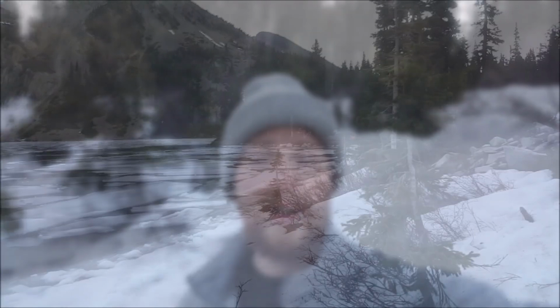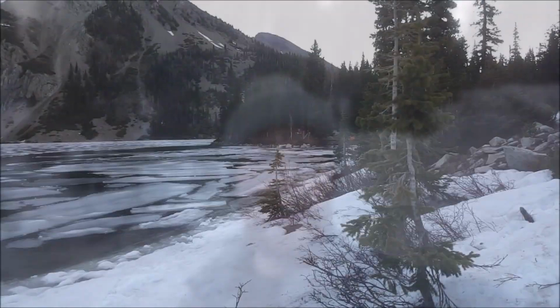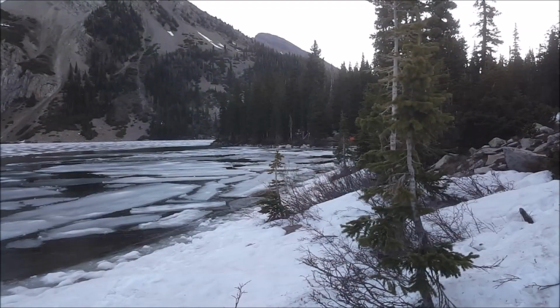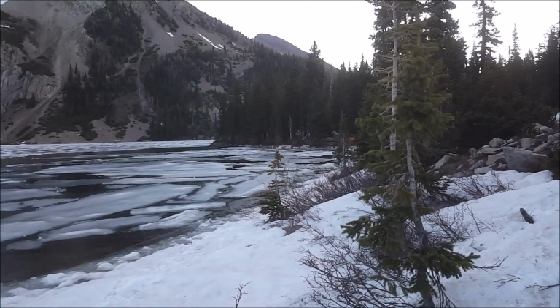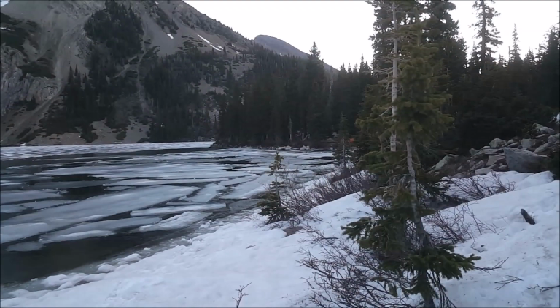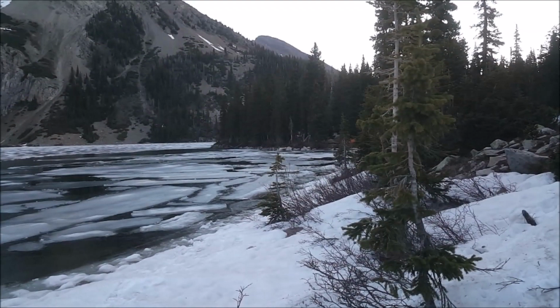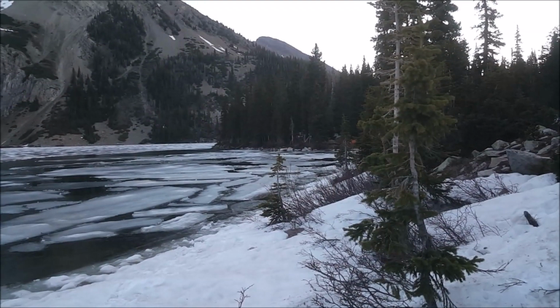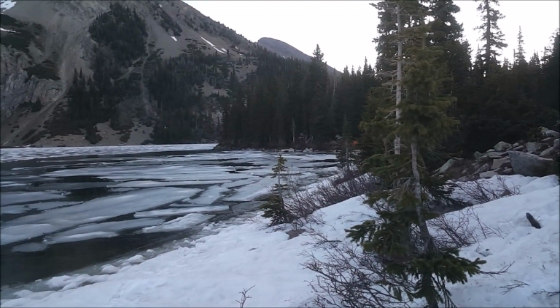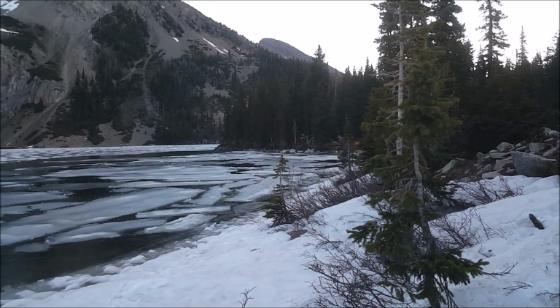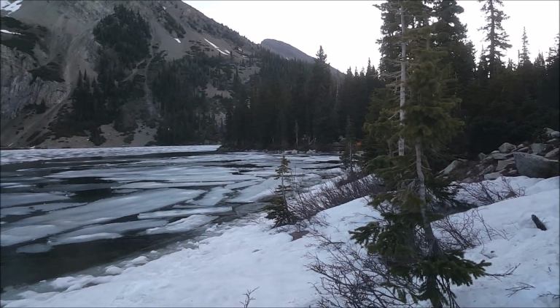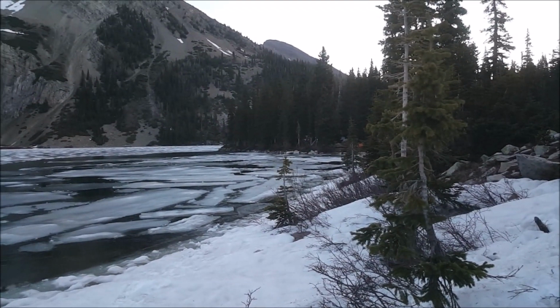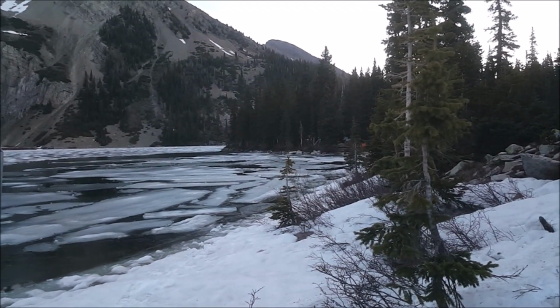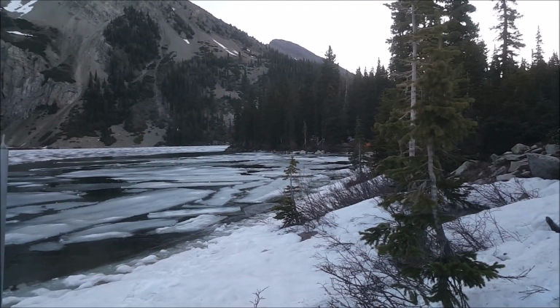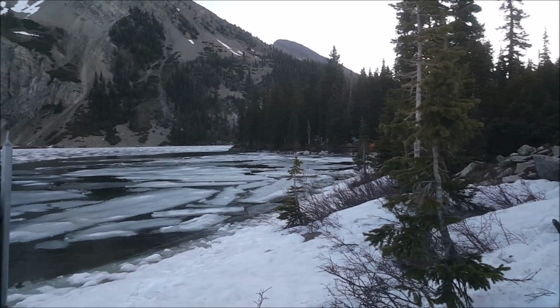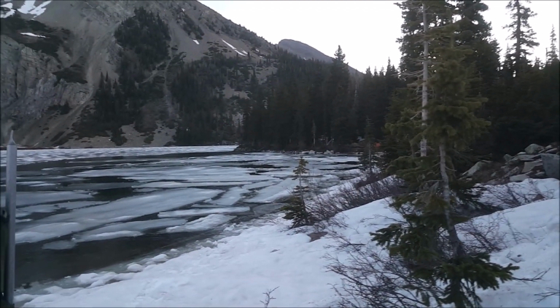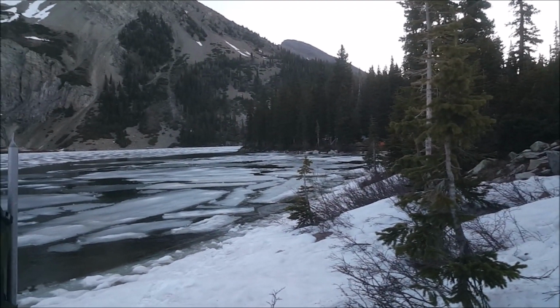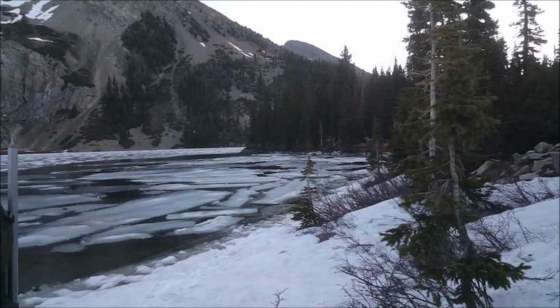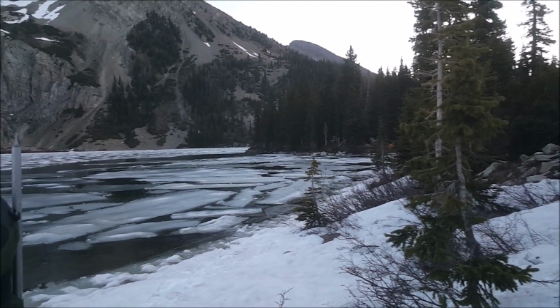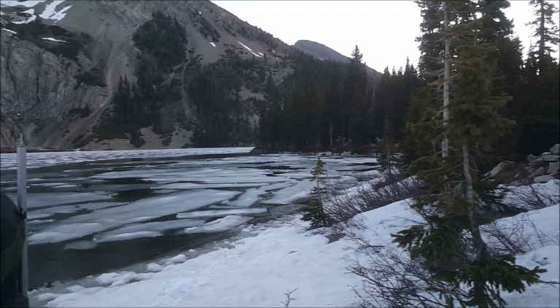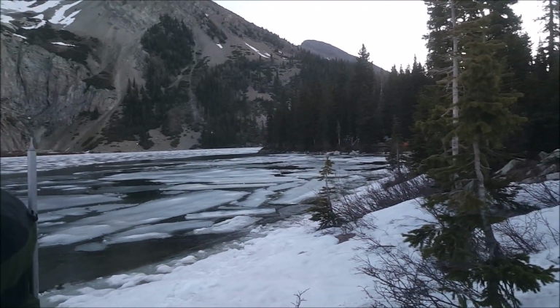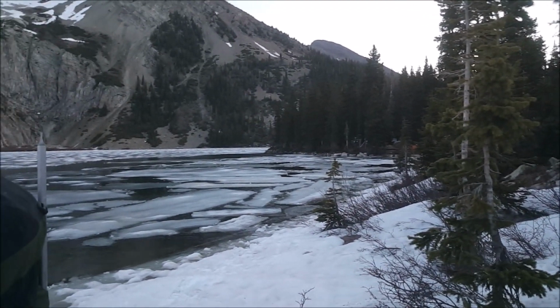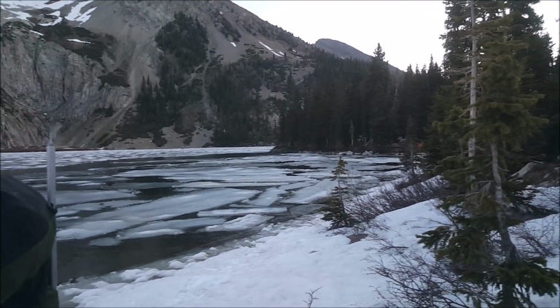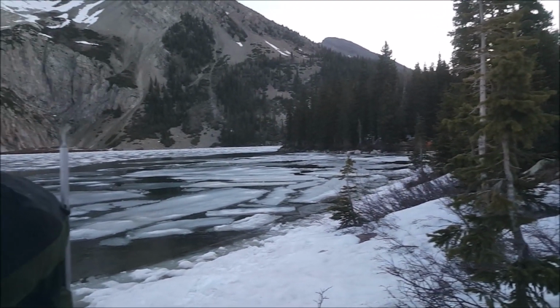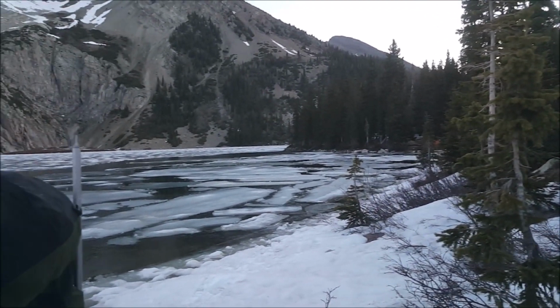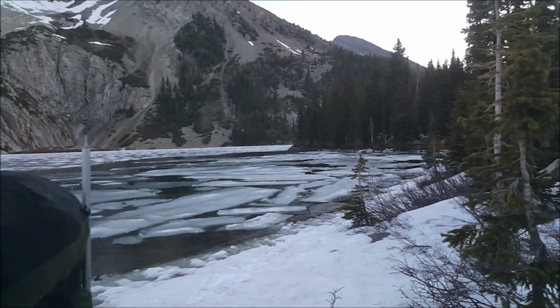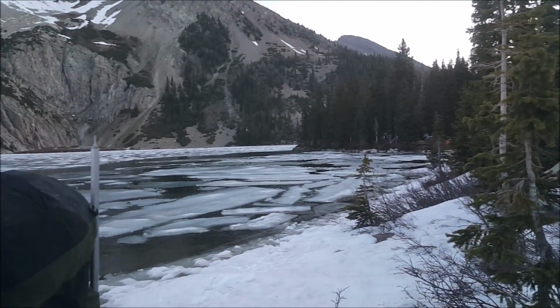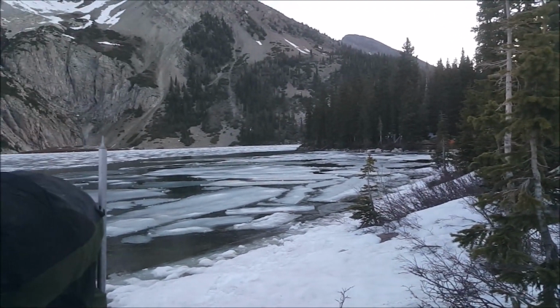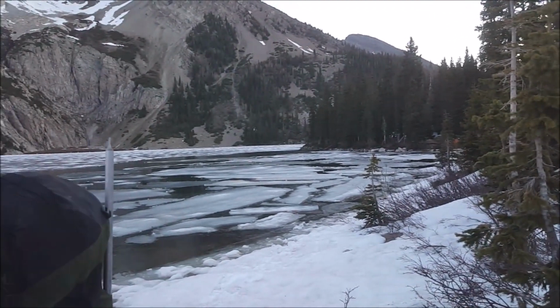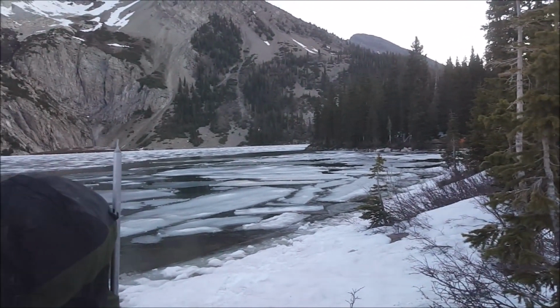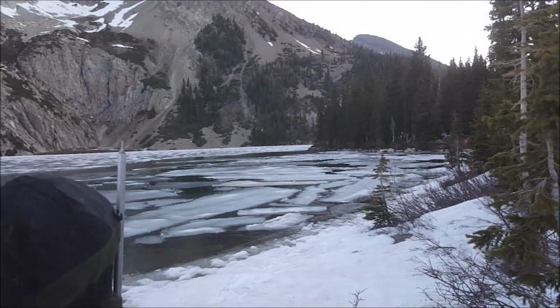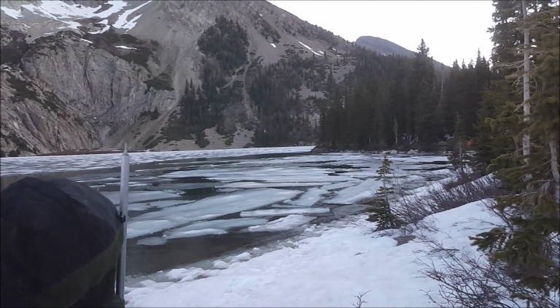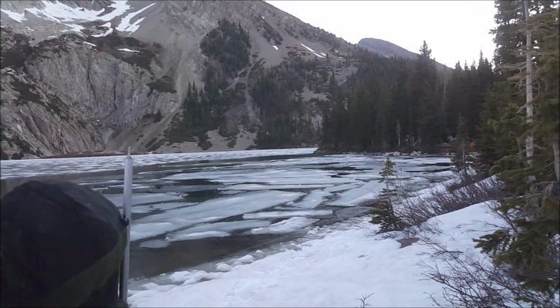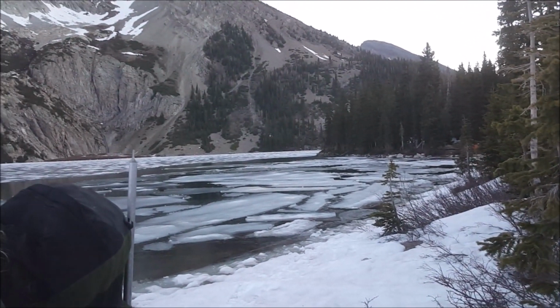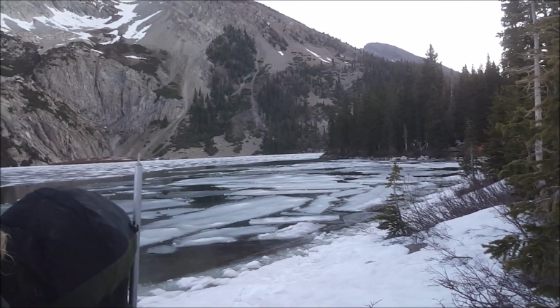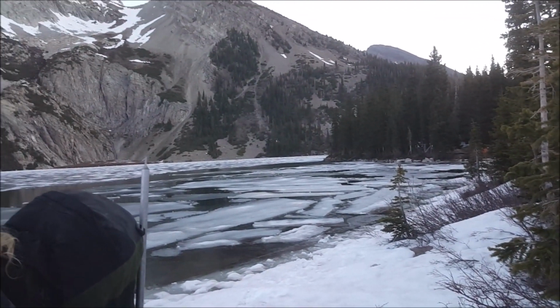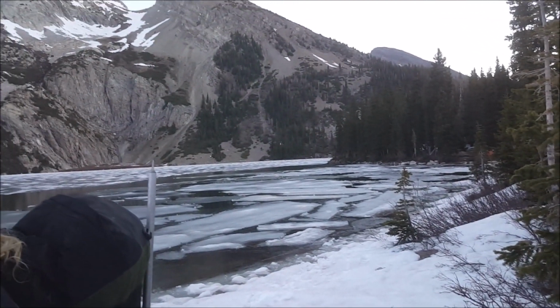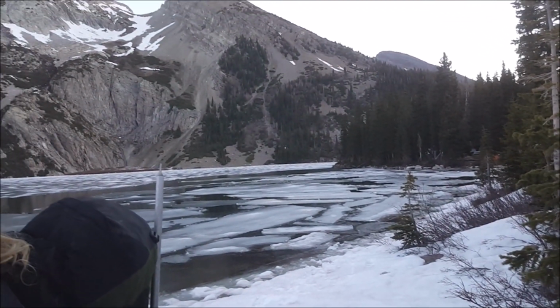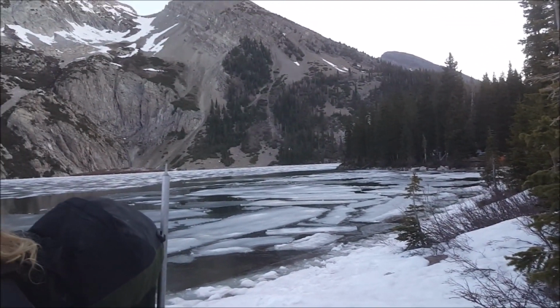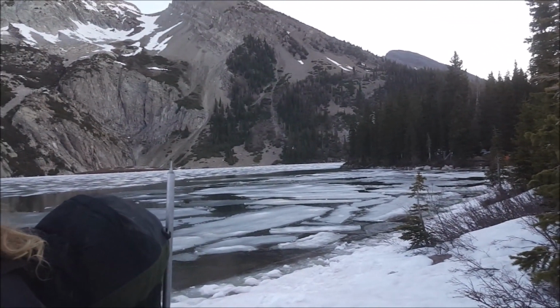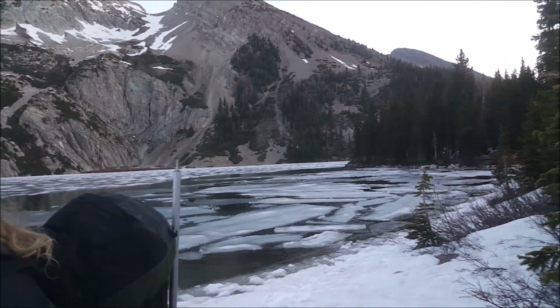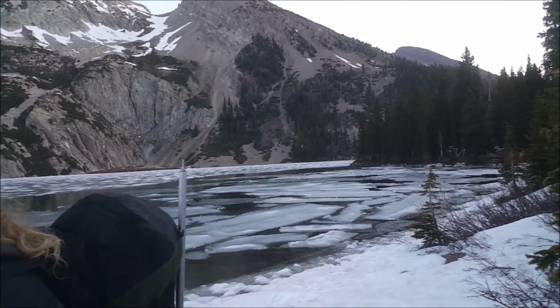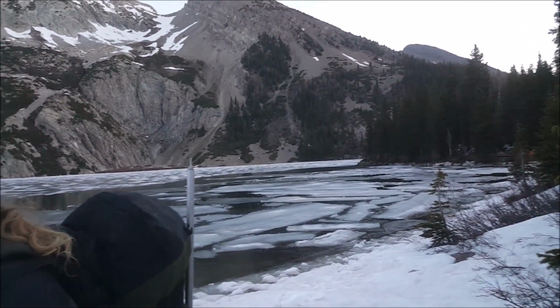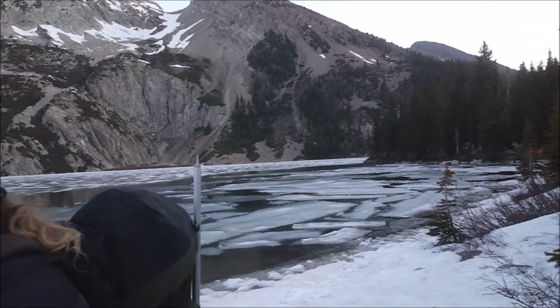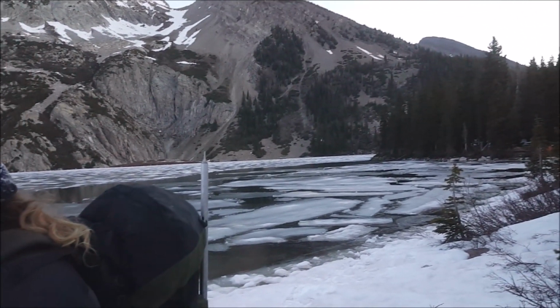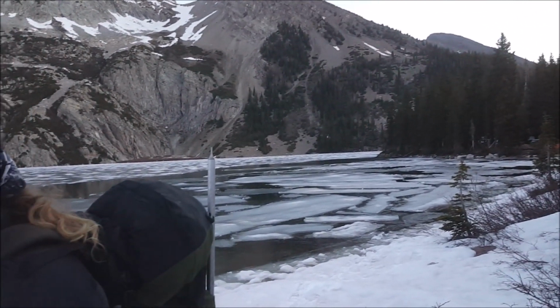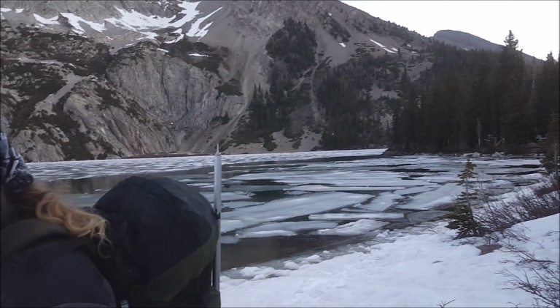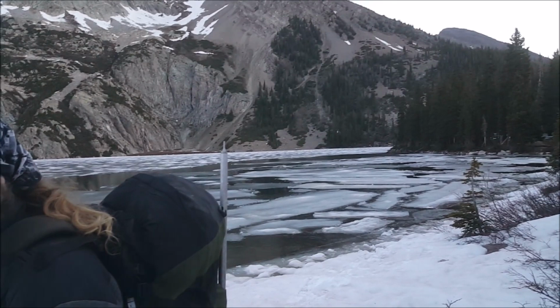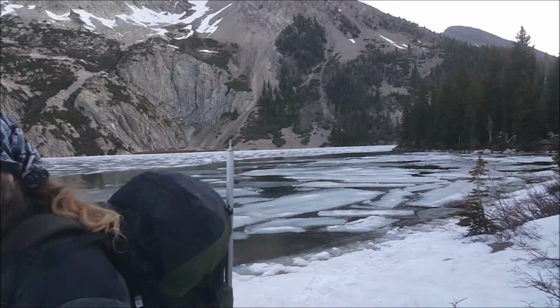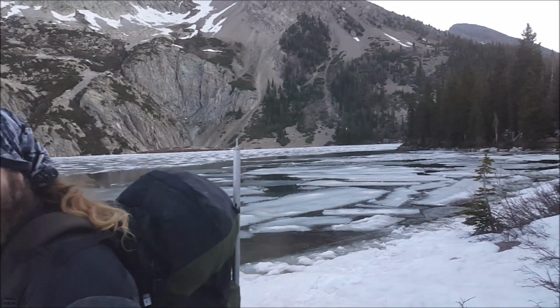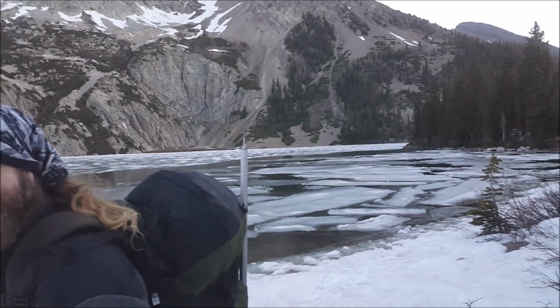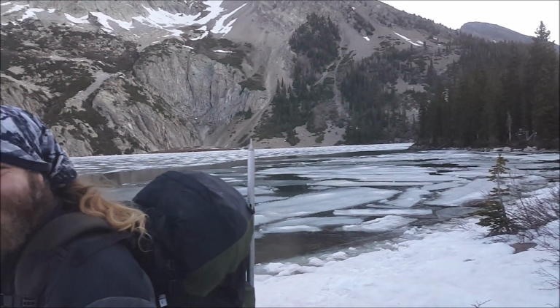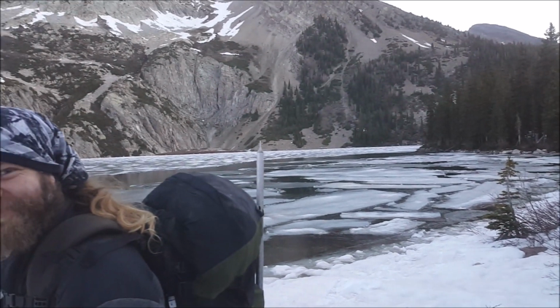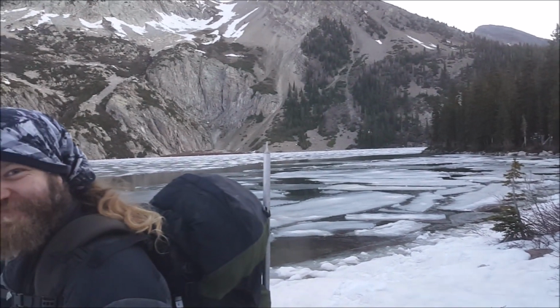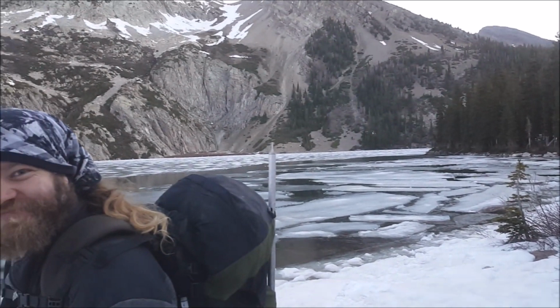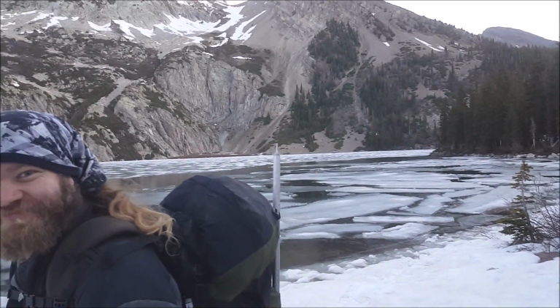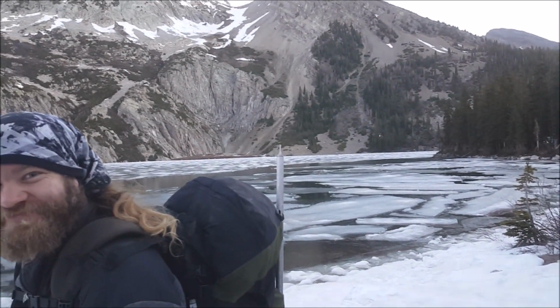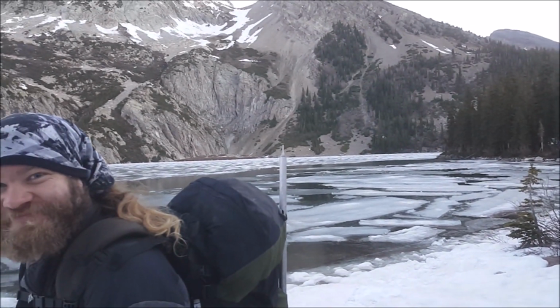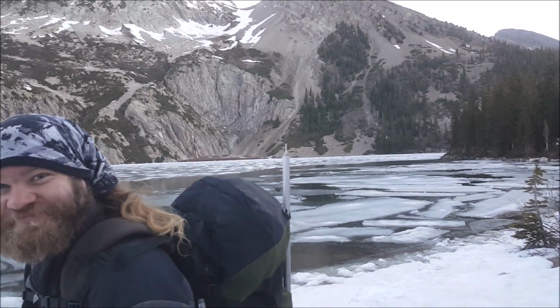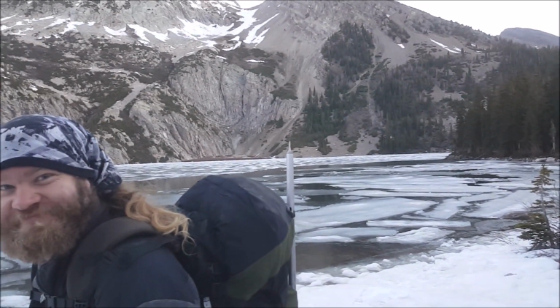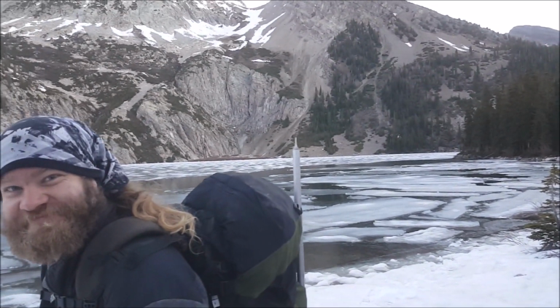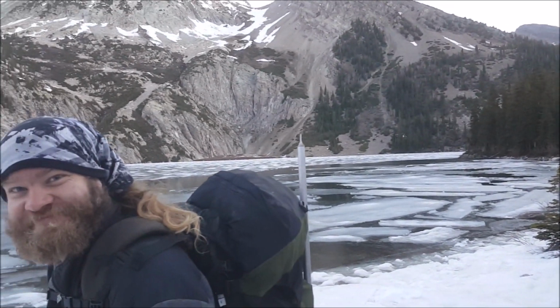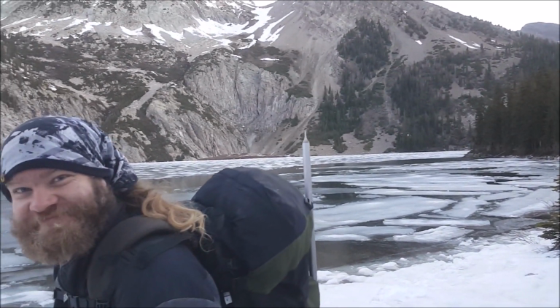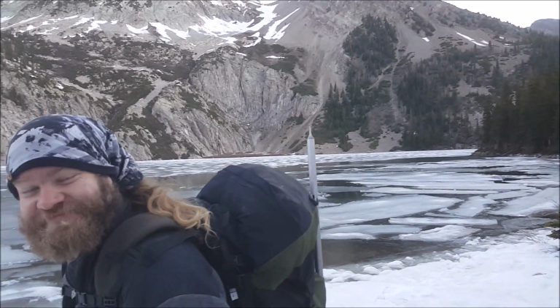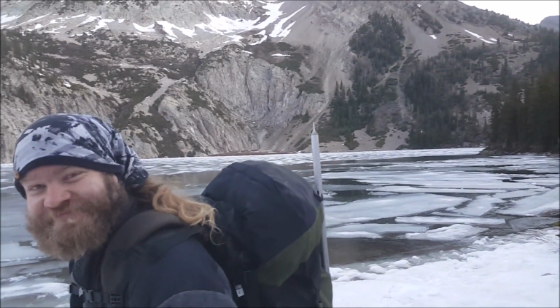And here is Snowmass Lake — as you can see, the ice is starting to break up a little bit. You can tell it's been warm.